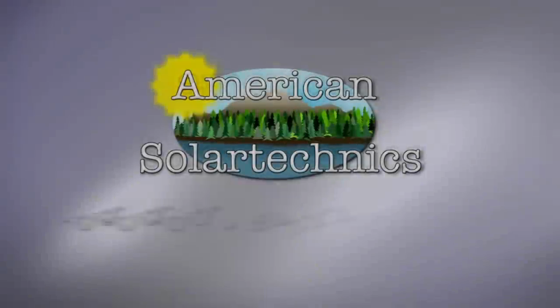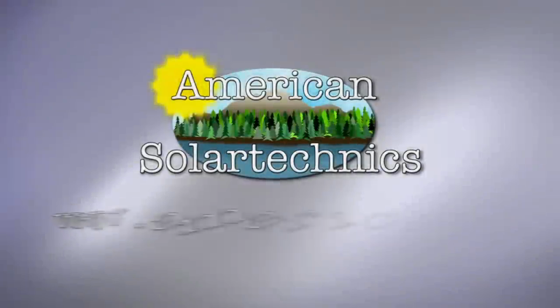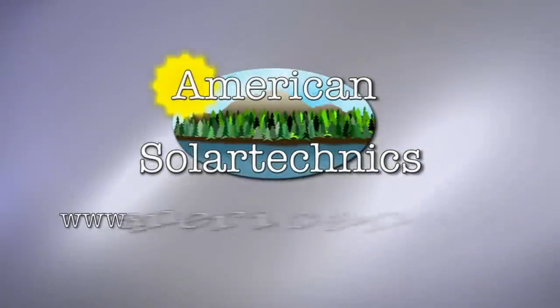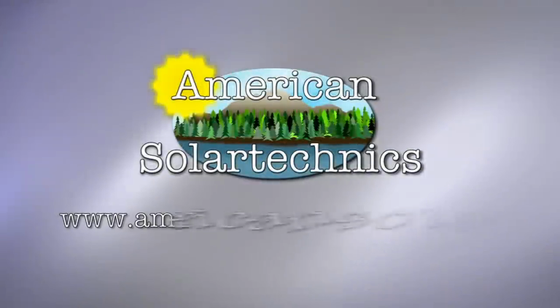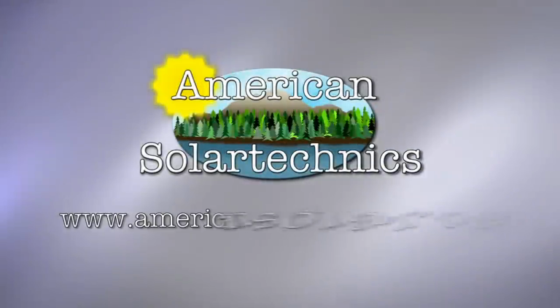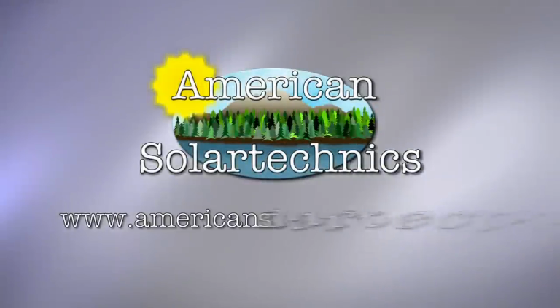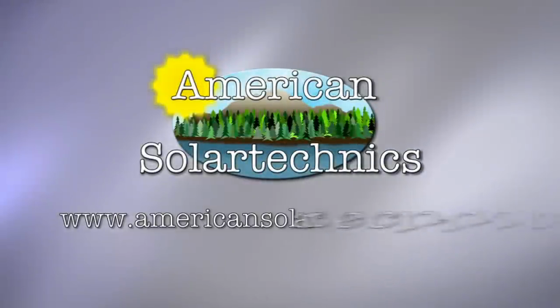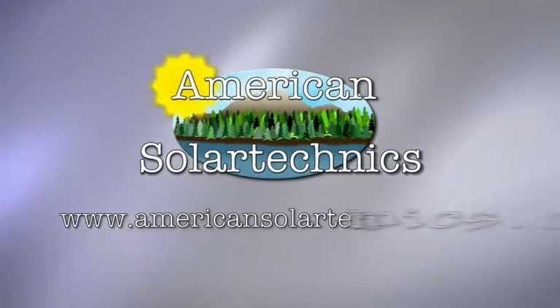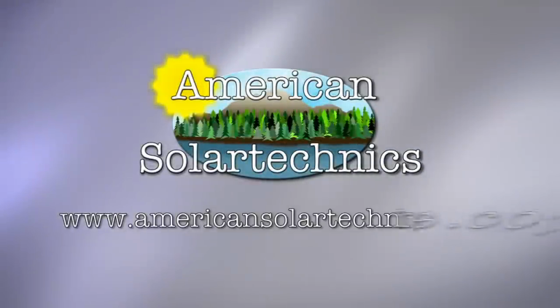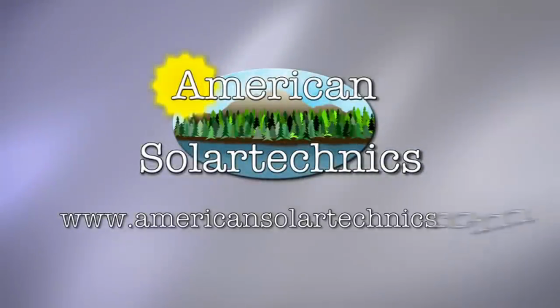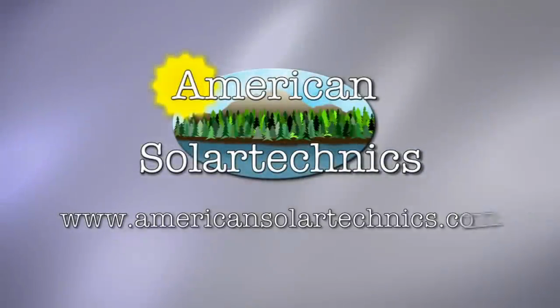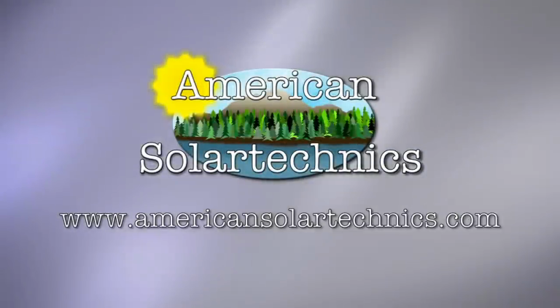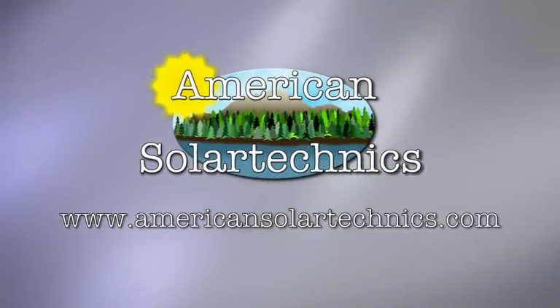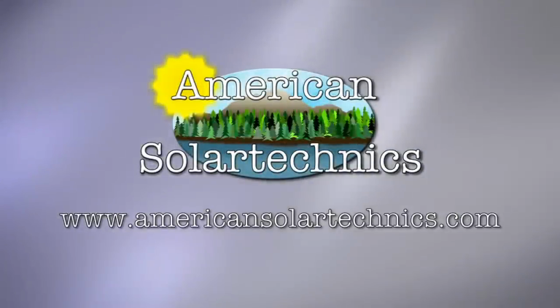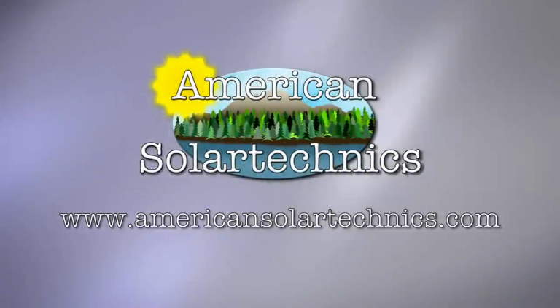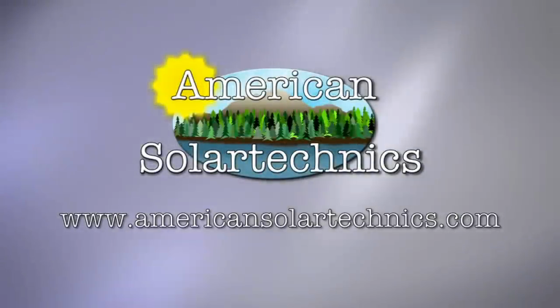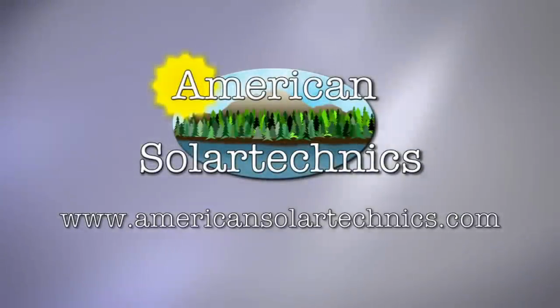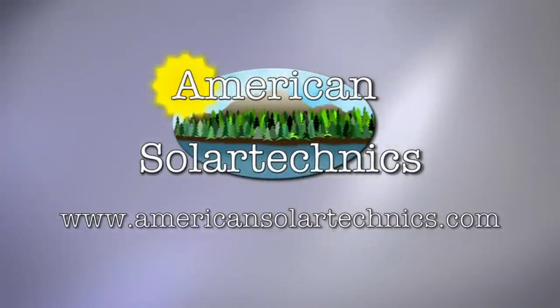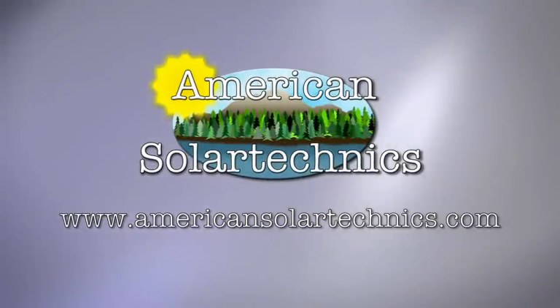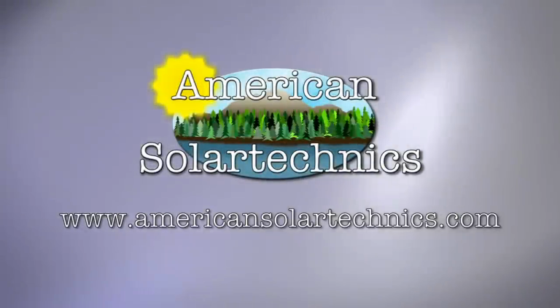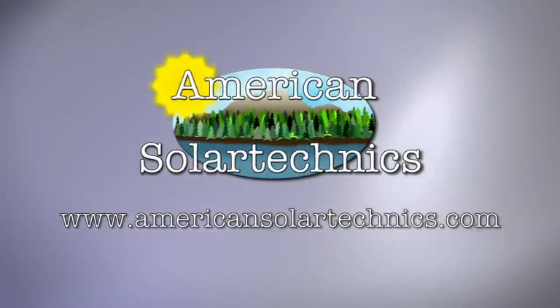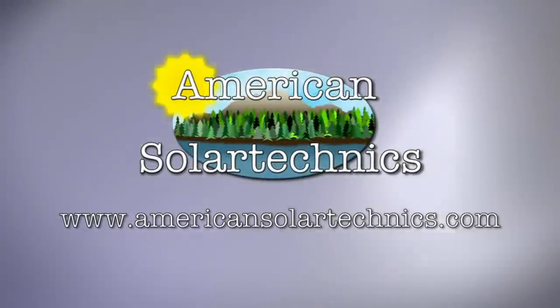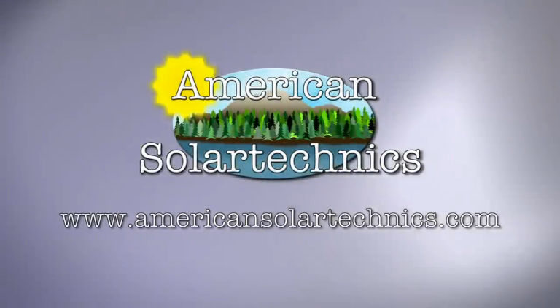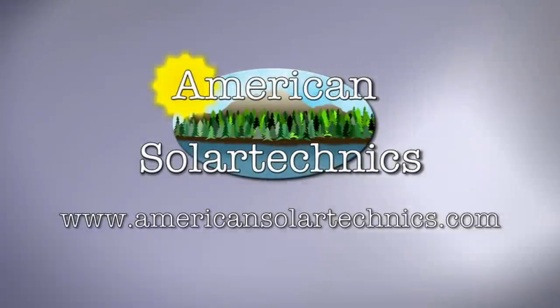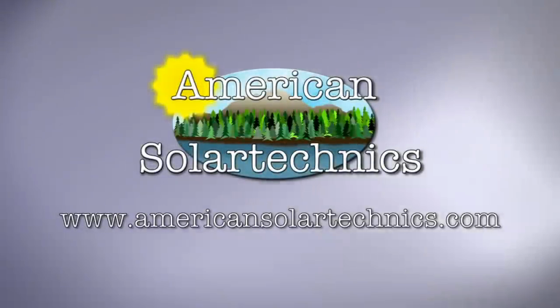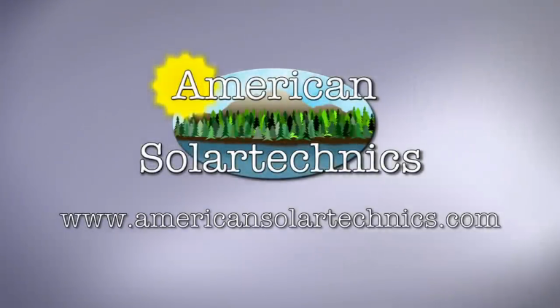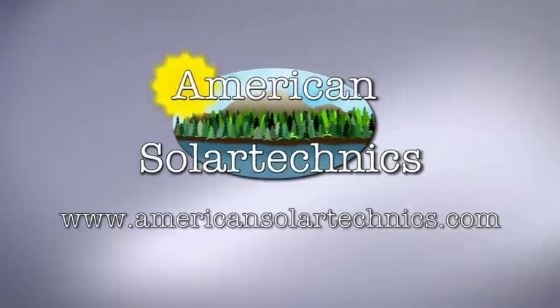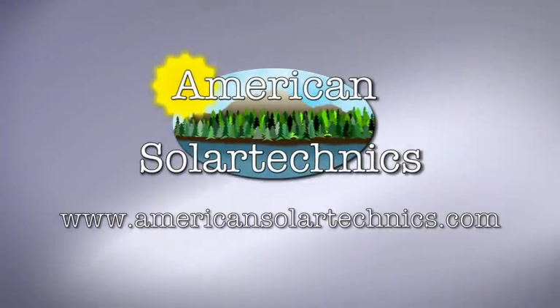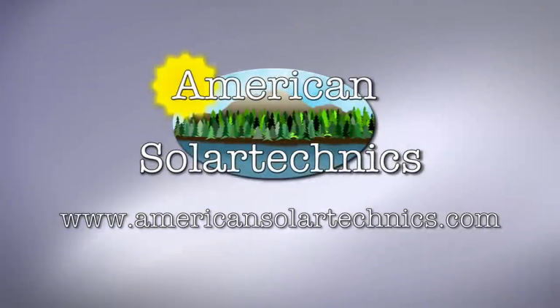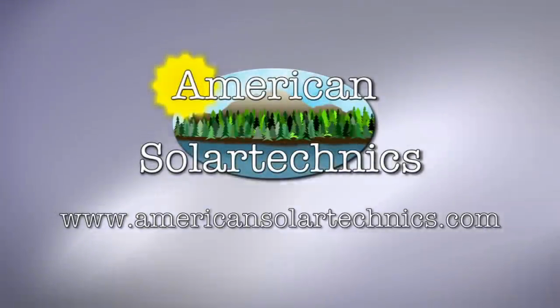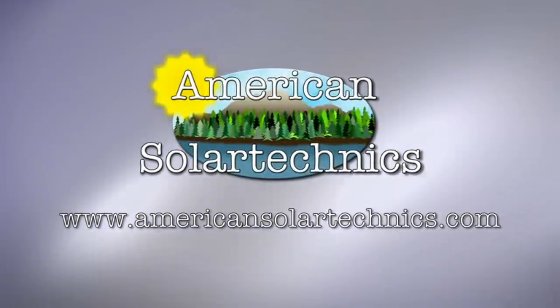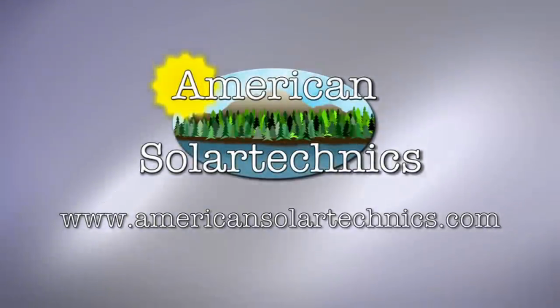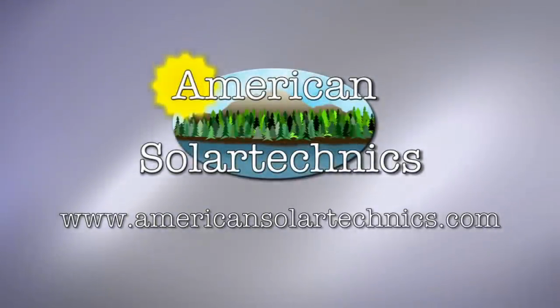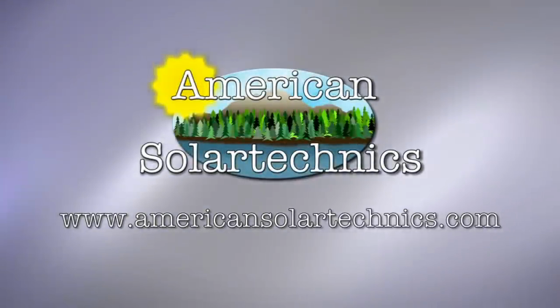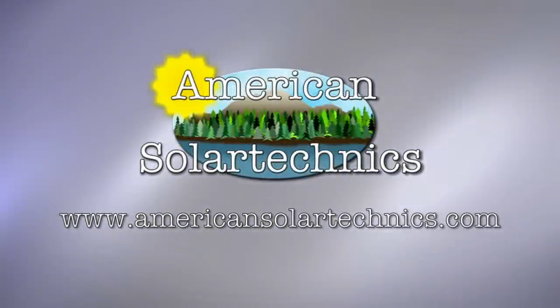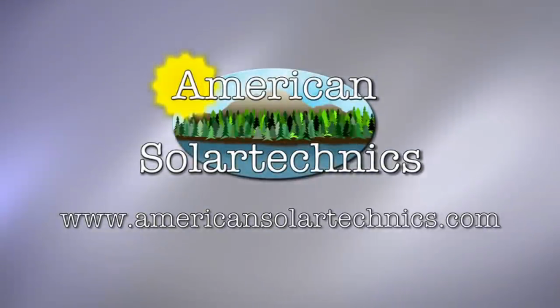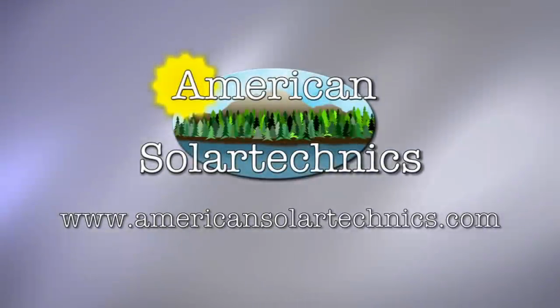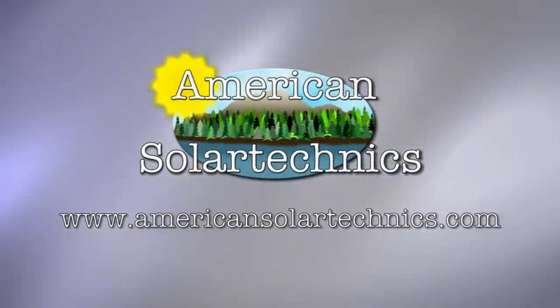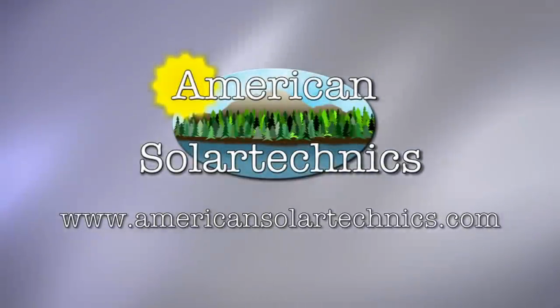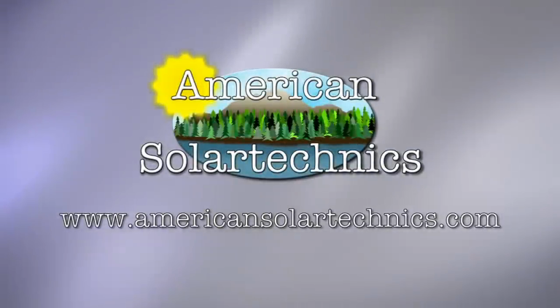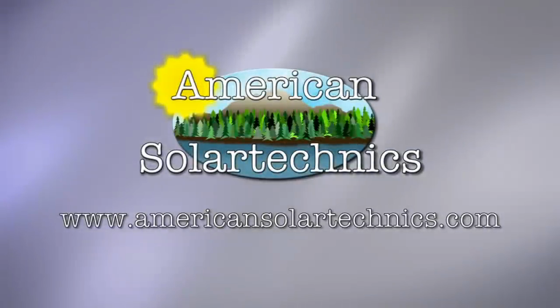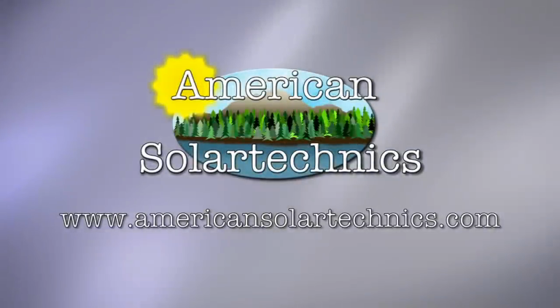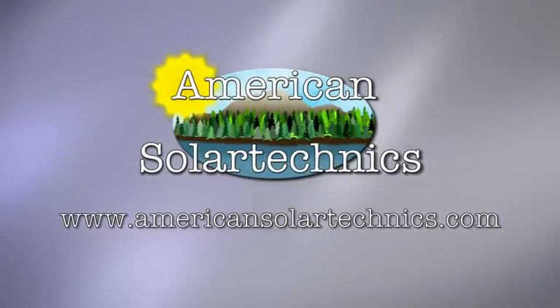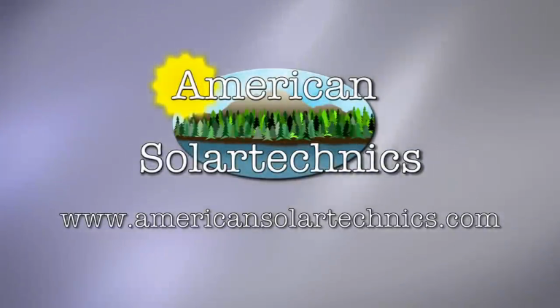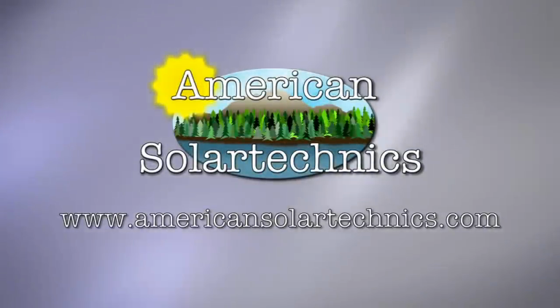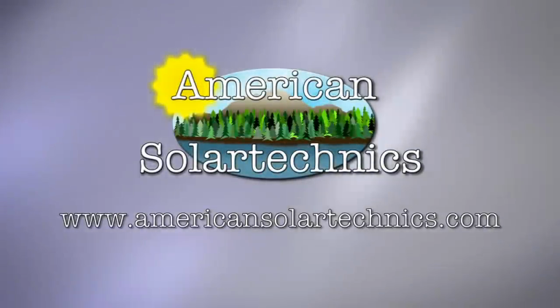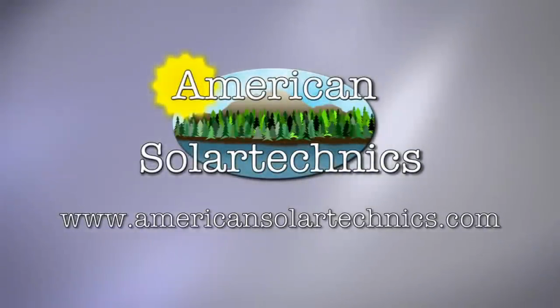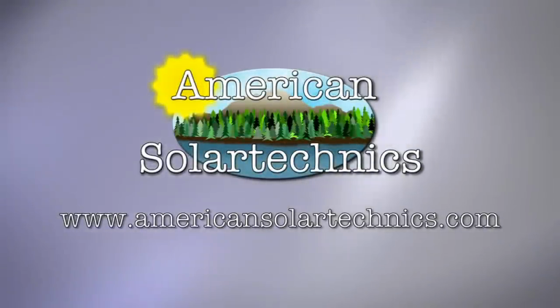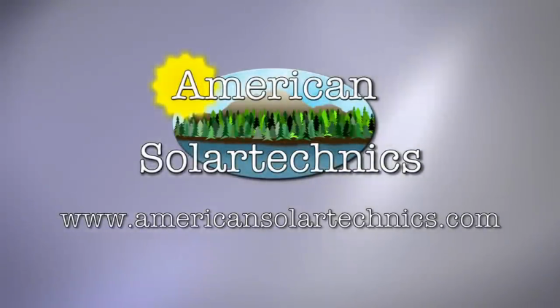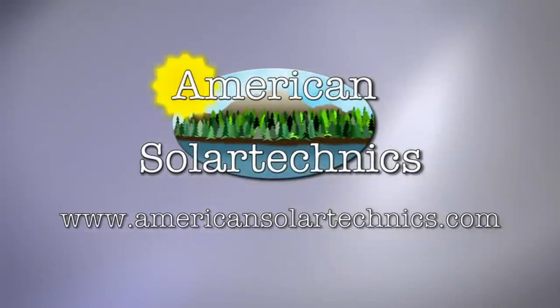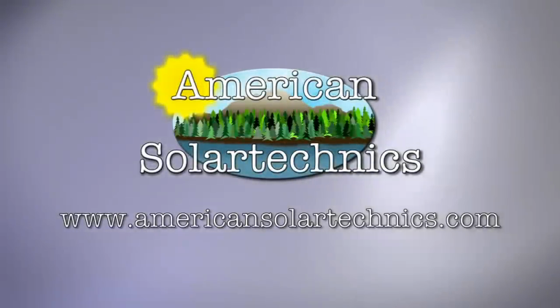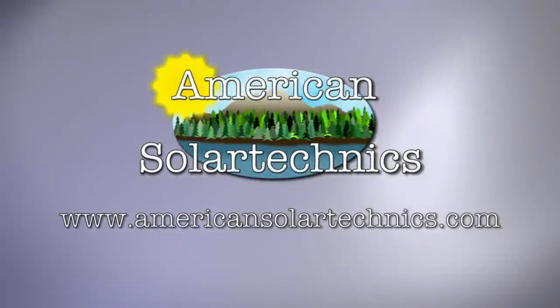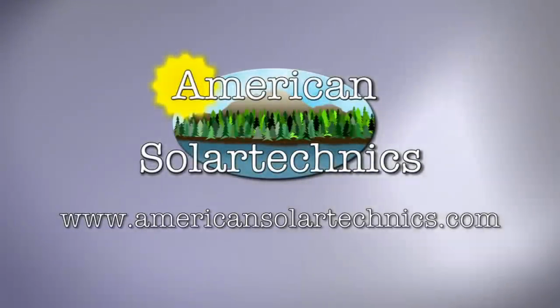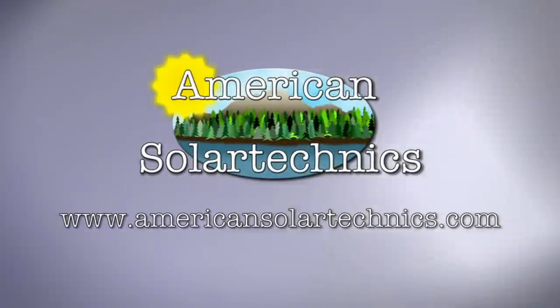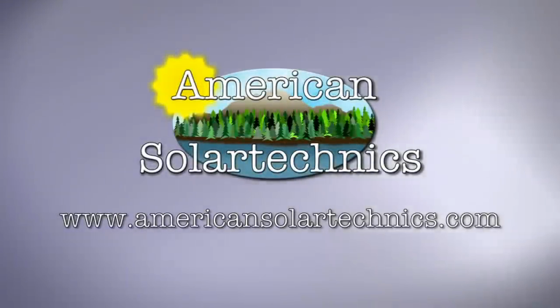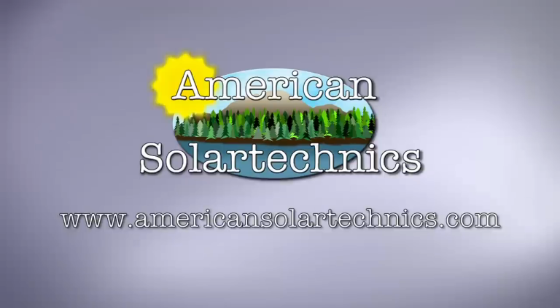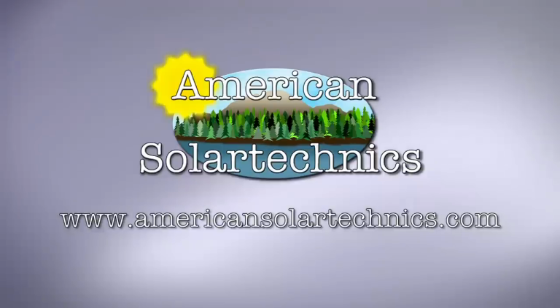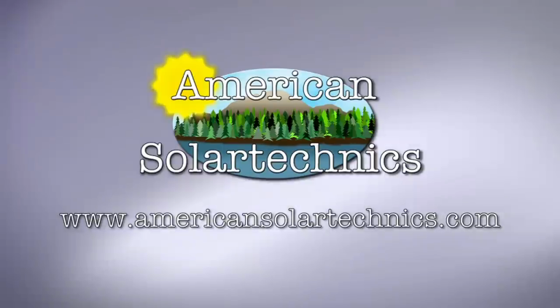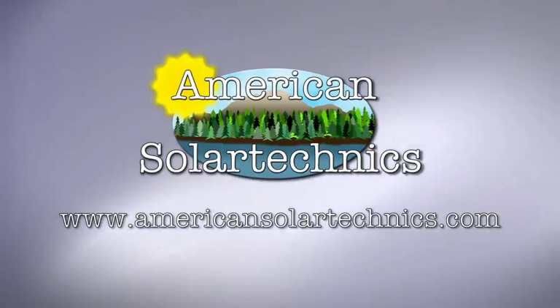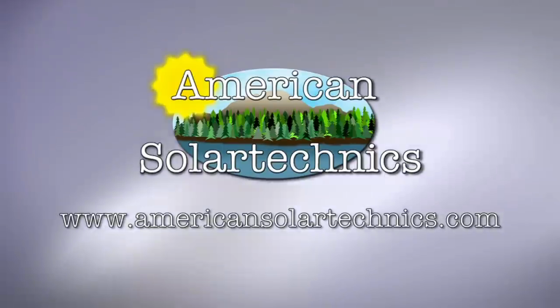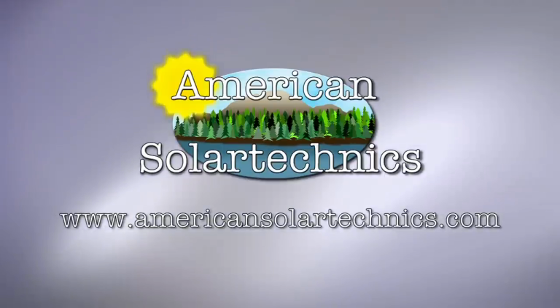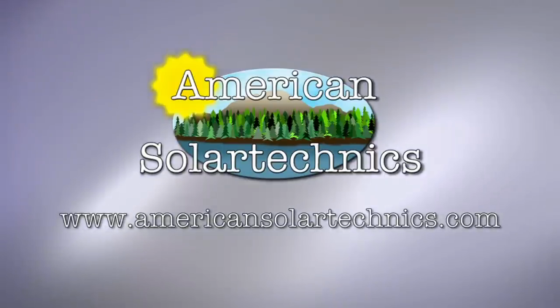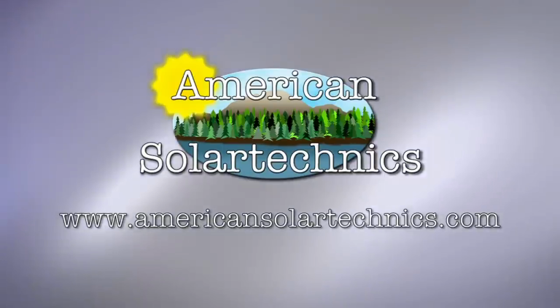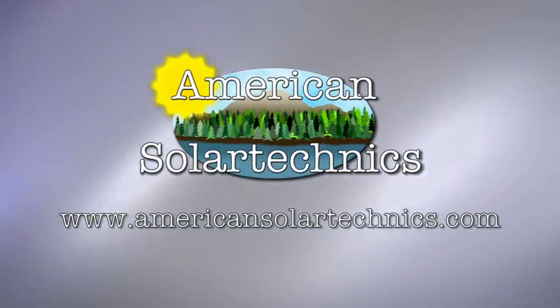Production support for Hot and Cold is brought to you by American Solar Technics, manufacturers of components for wood burning and solar heating systems.